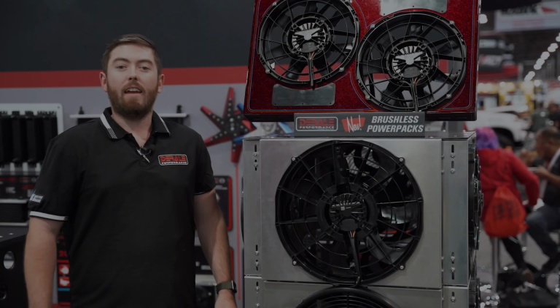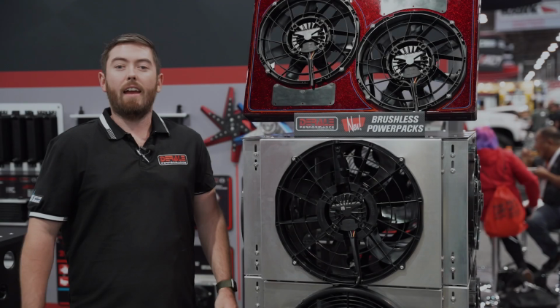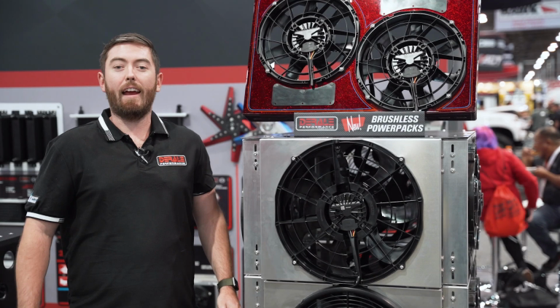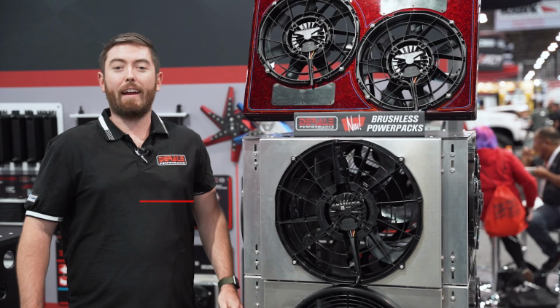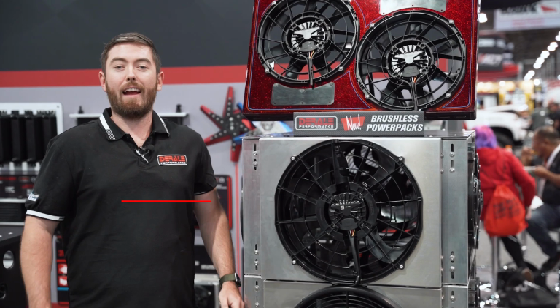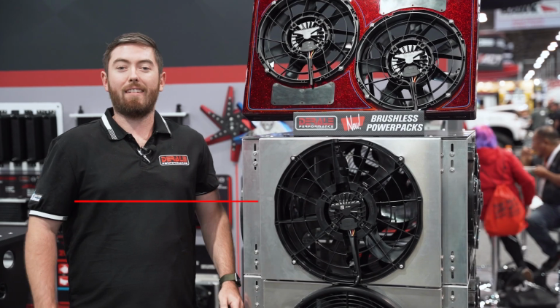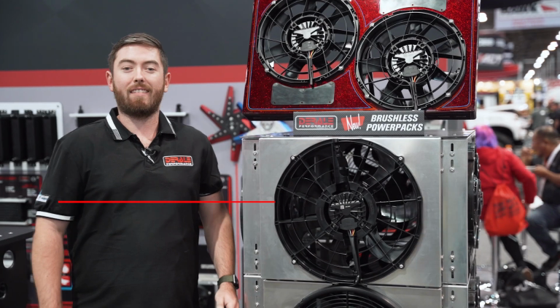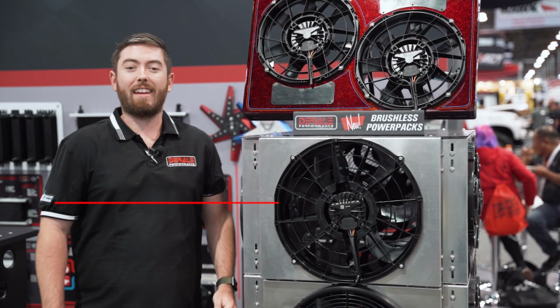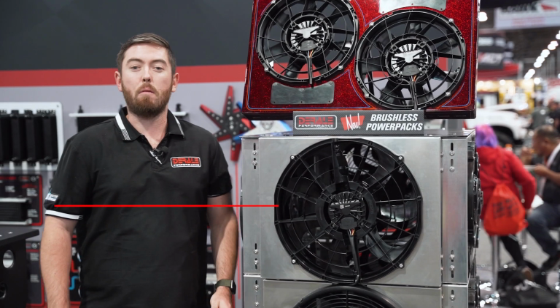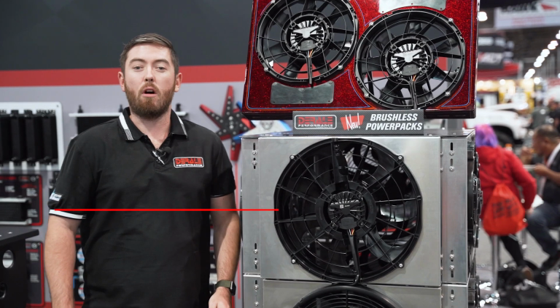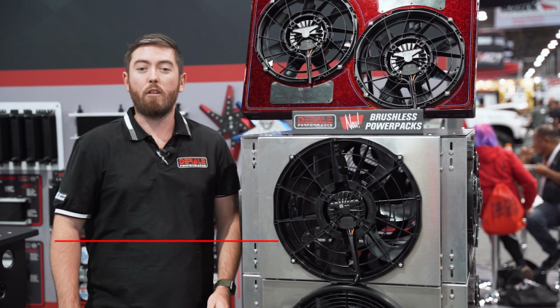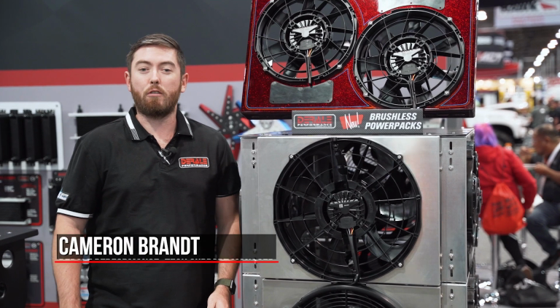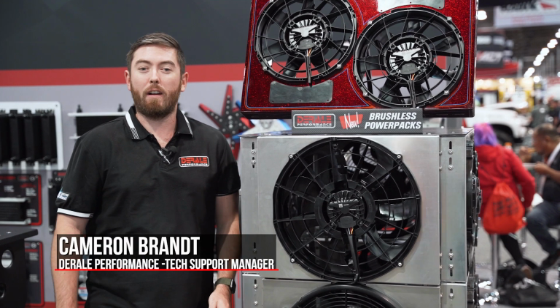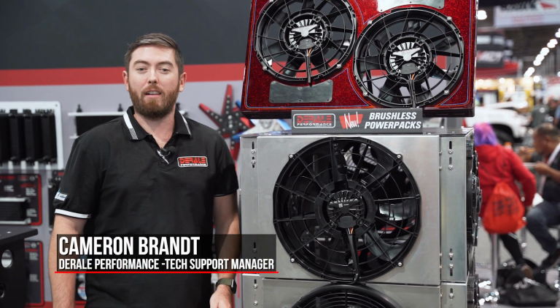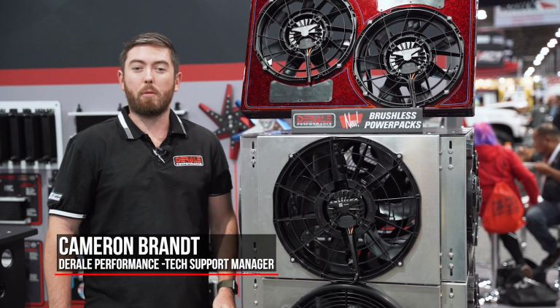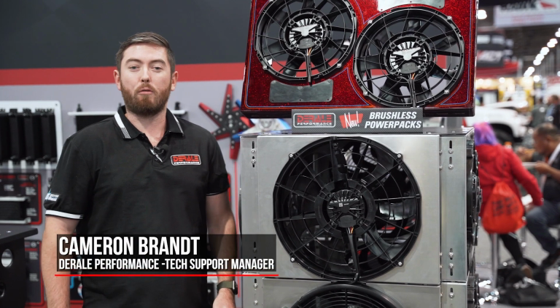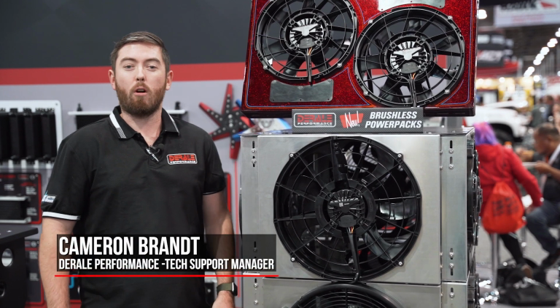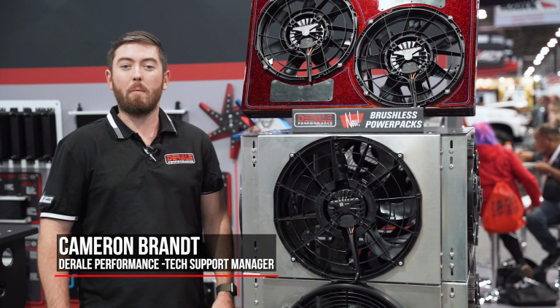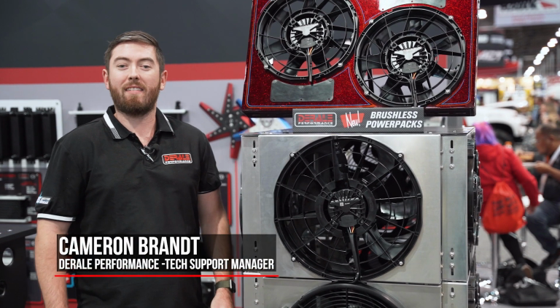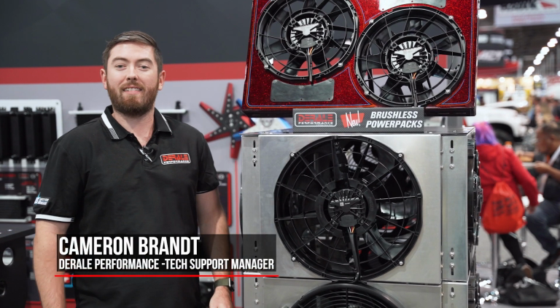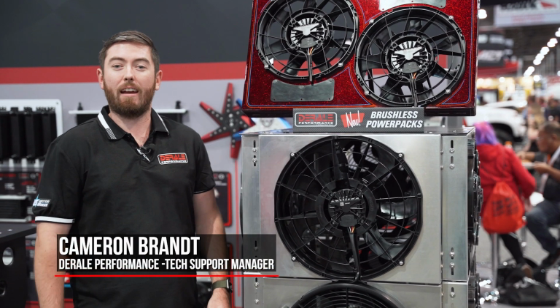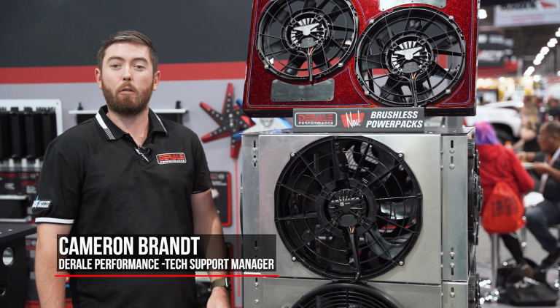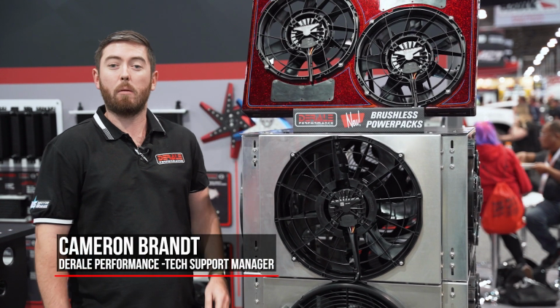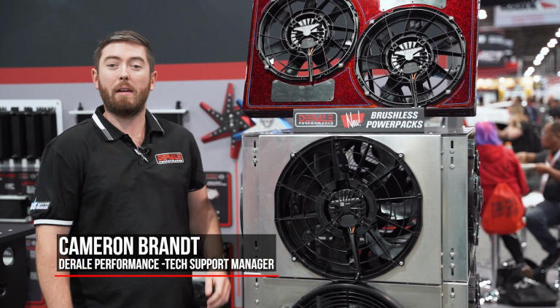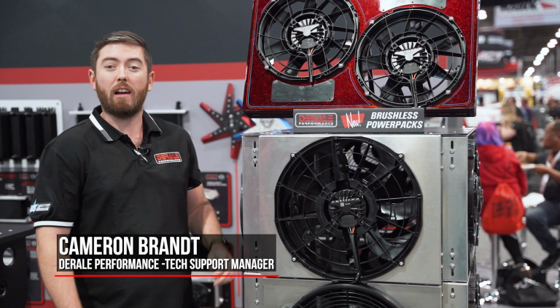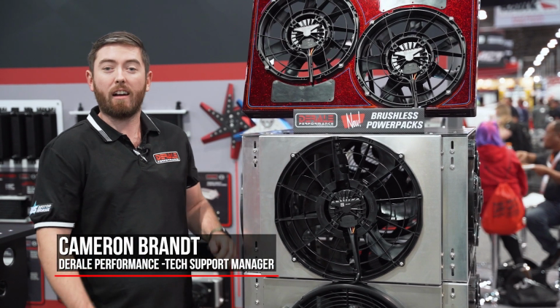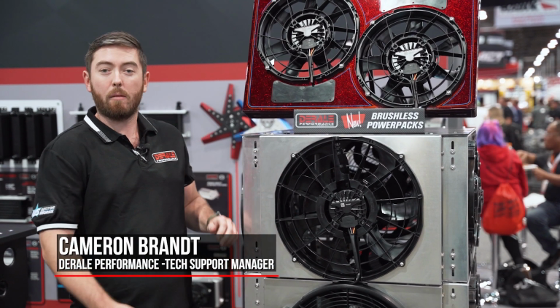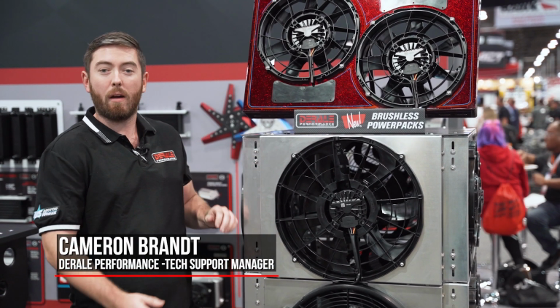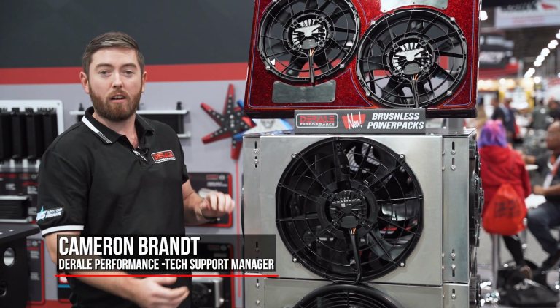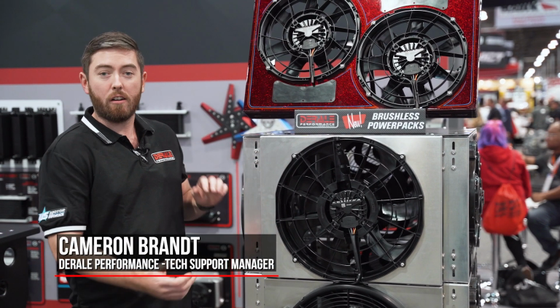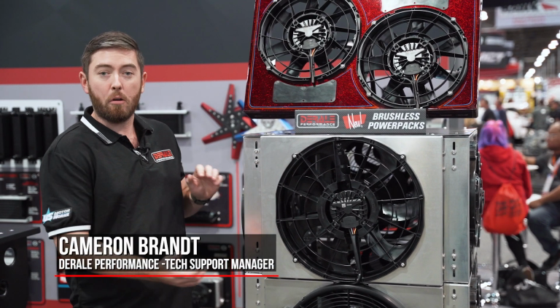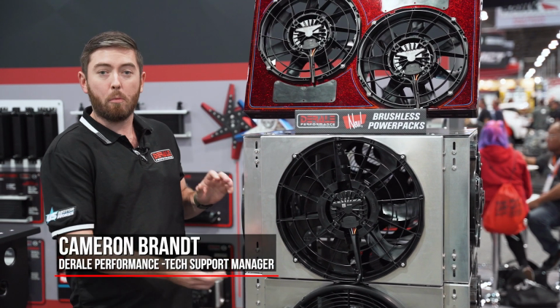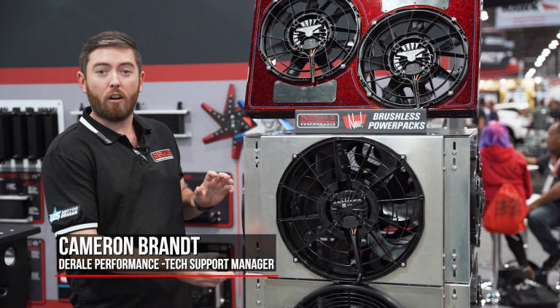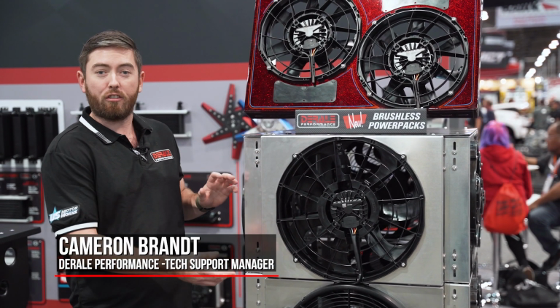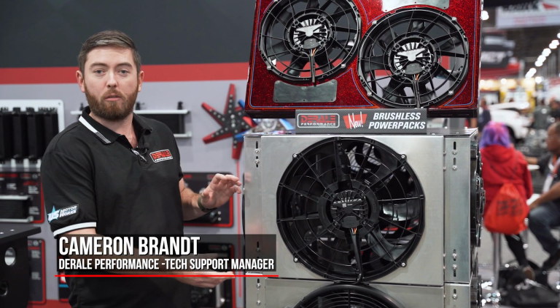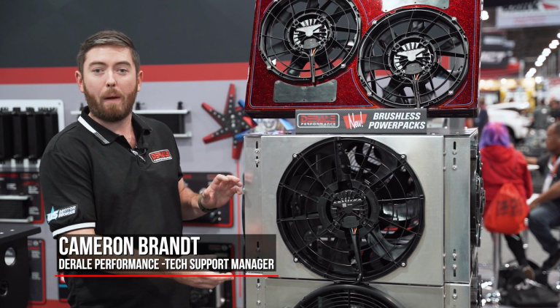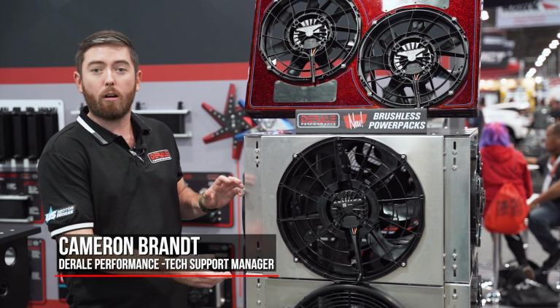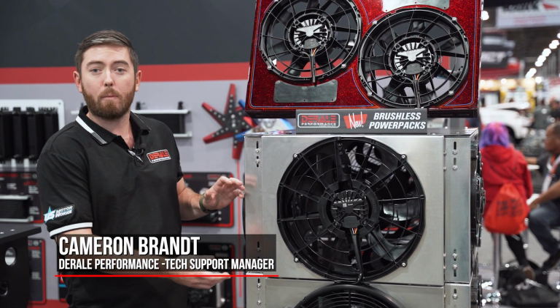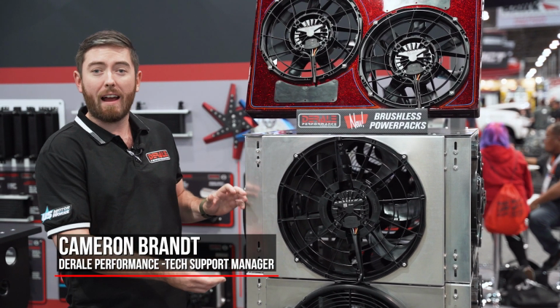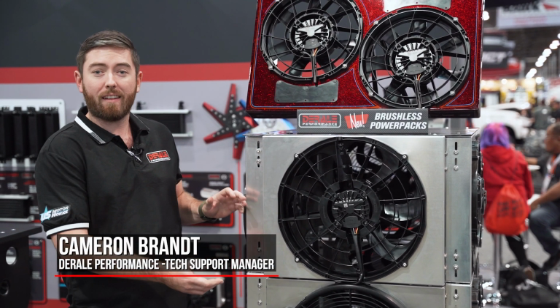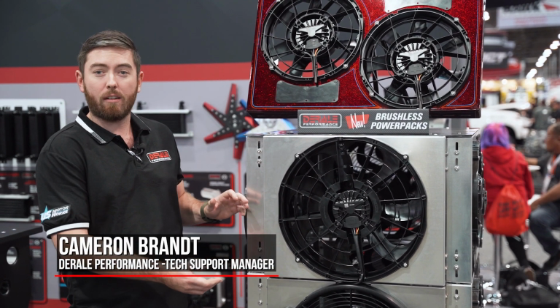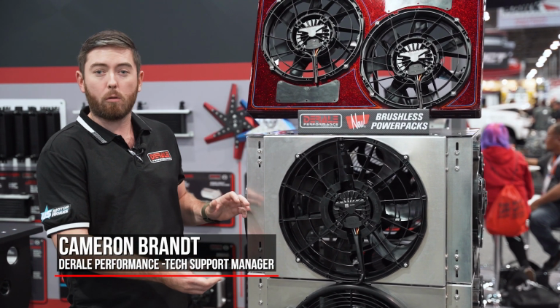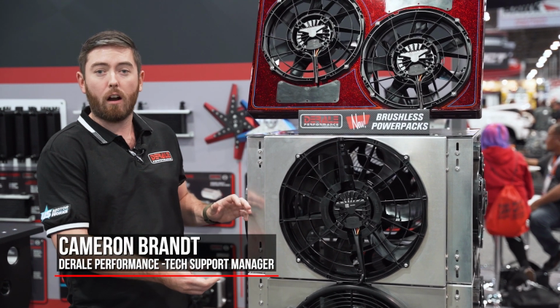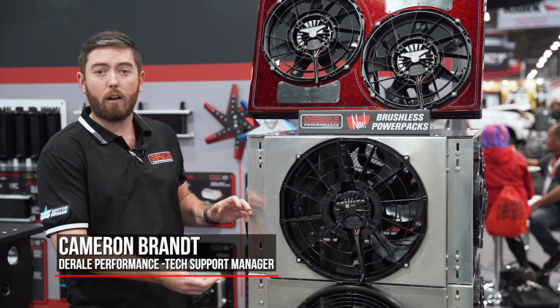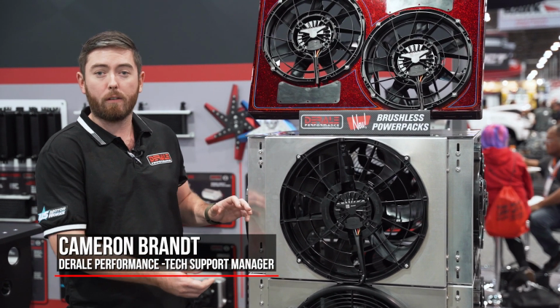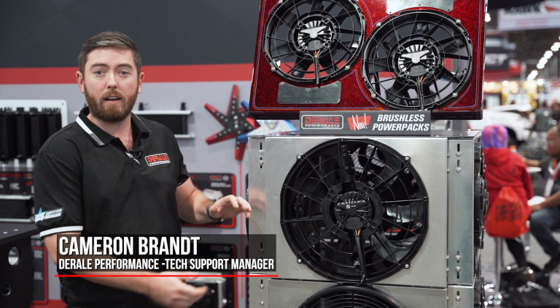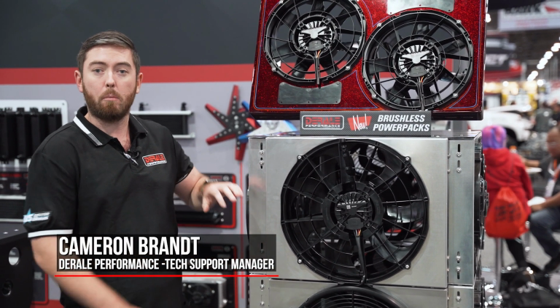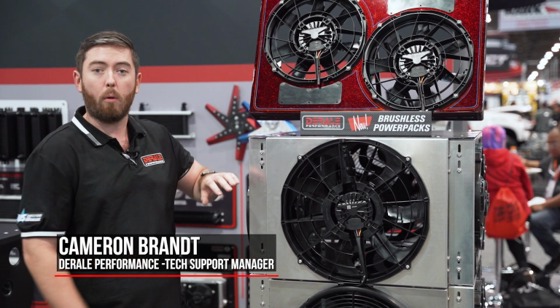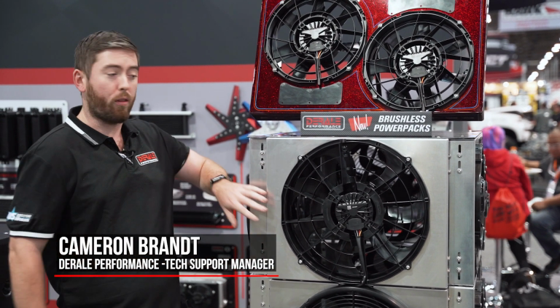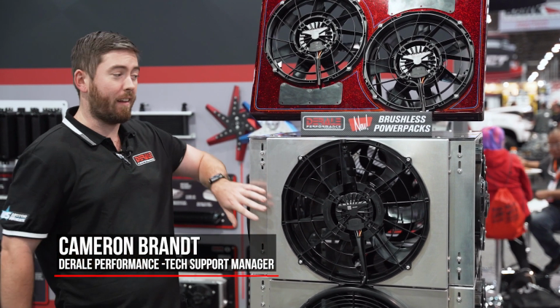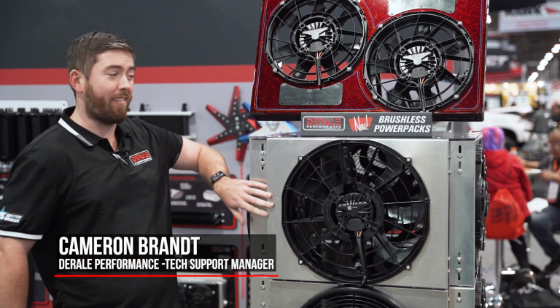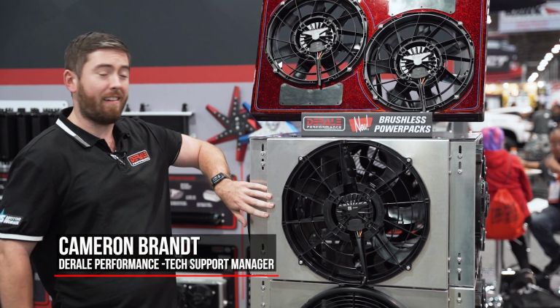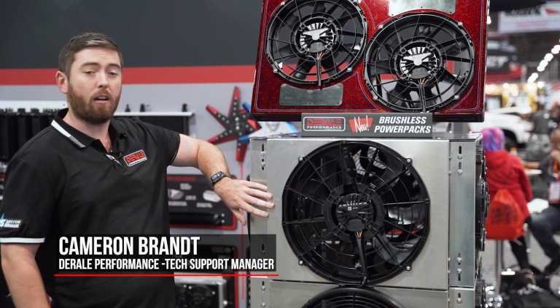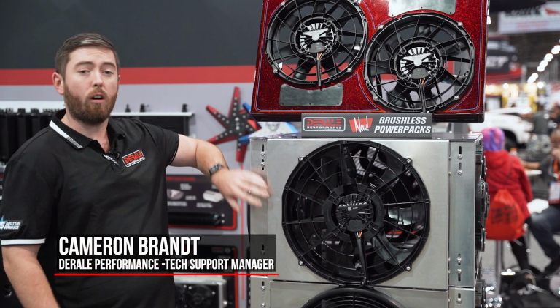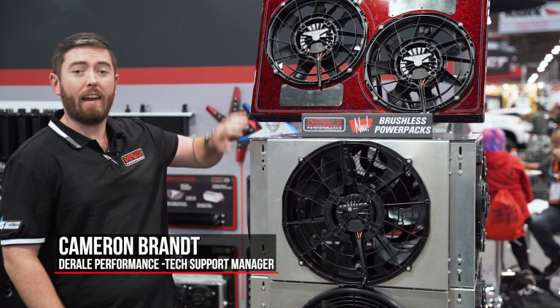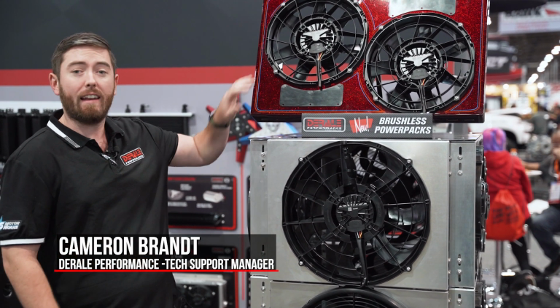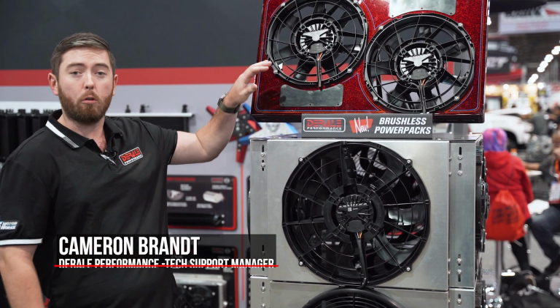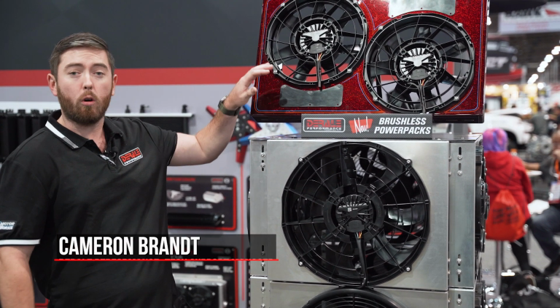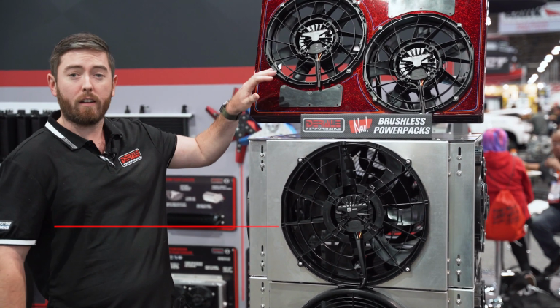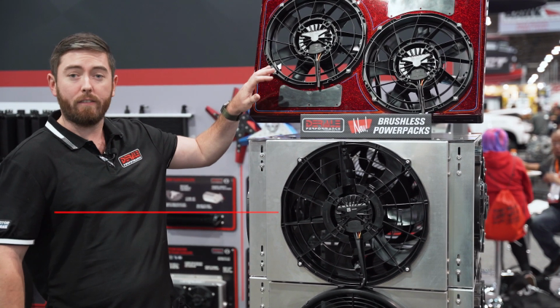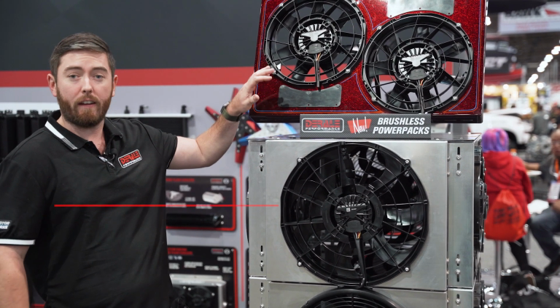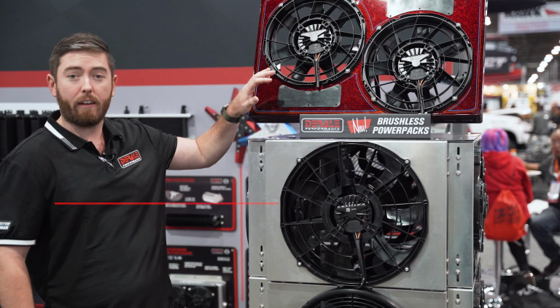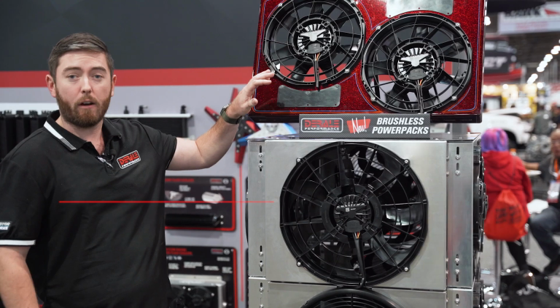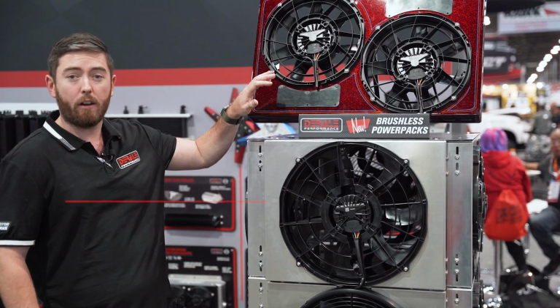Hey guys, it's Cam over at Drealy Performance. Today we're going to be talking about our new brushless power packs that we're offering, both in a single and dual configuration.